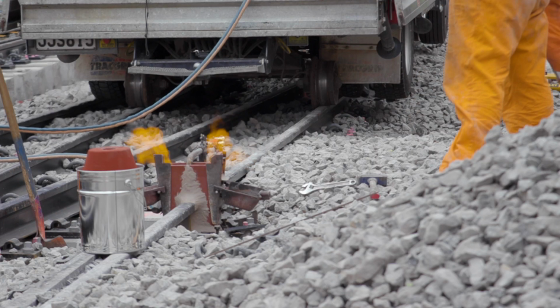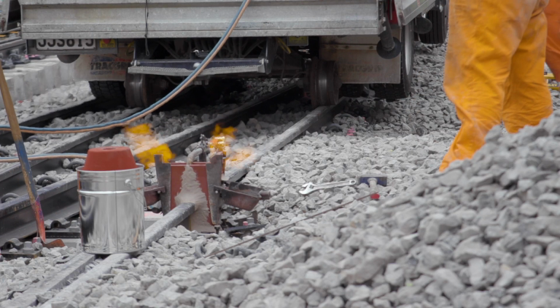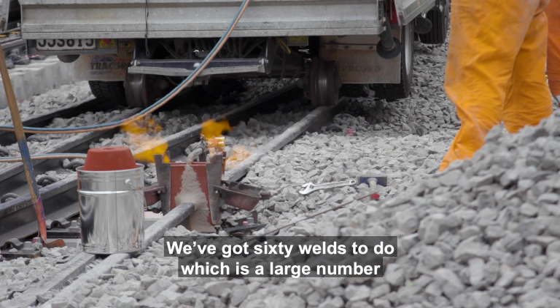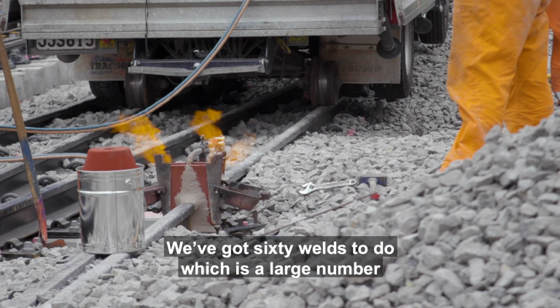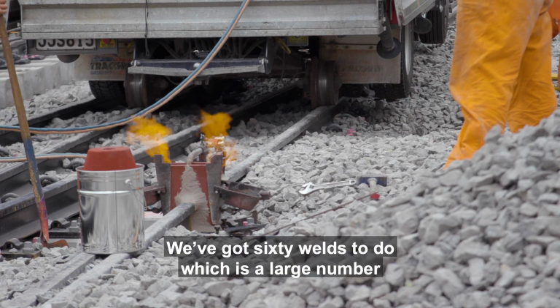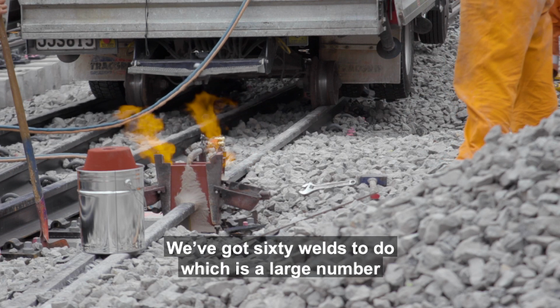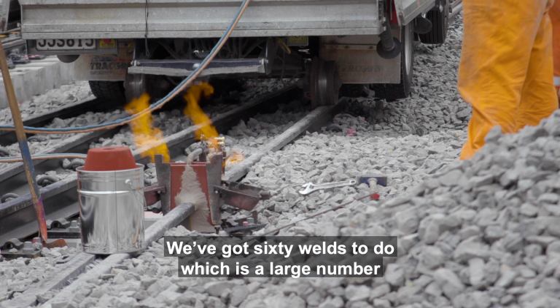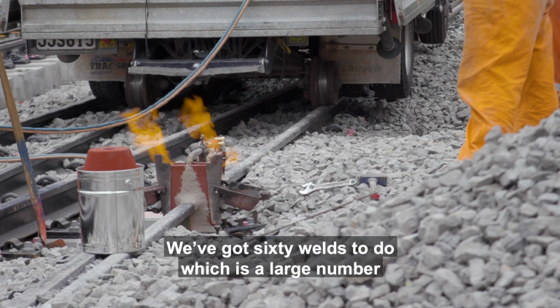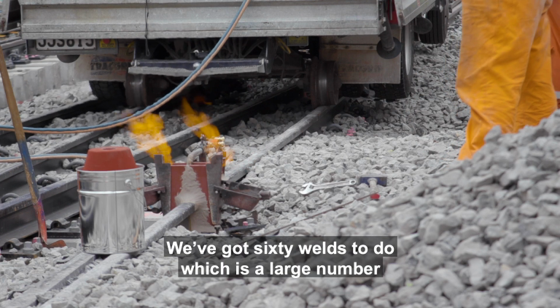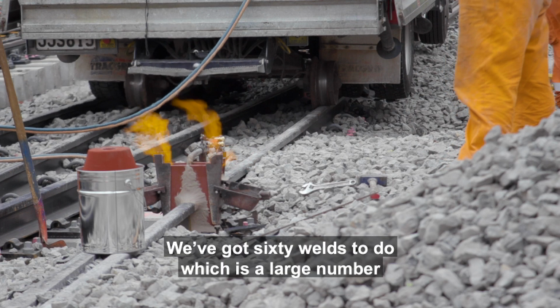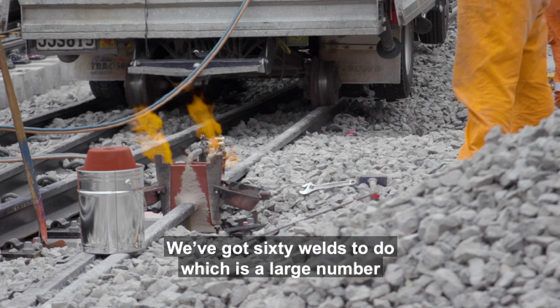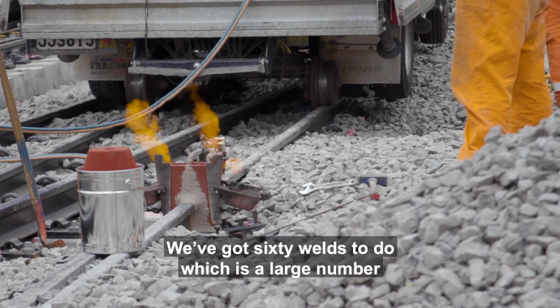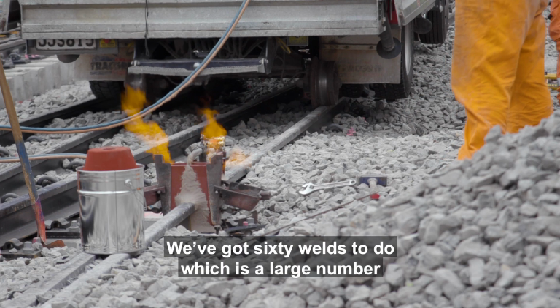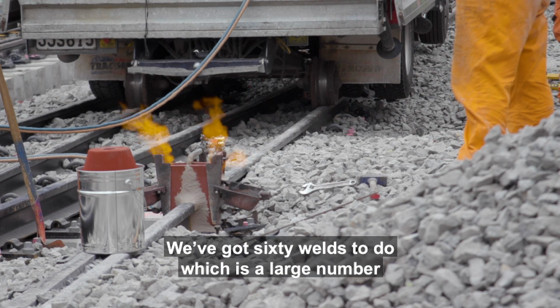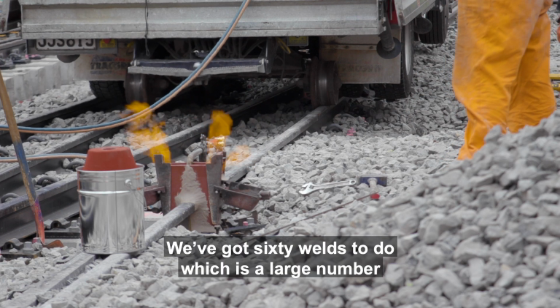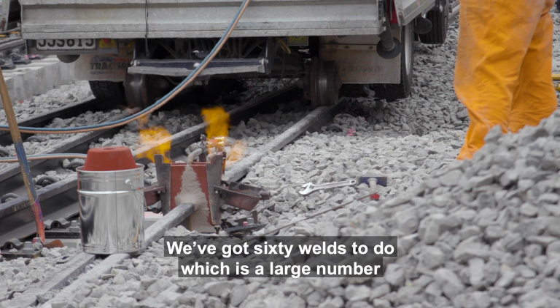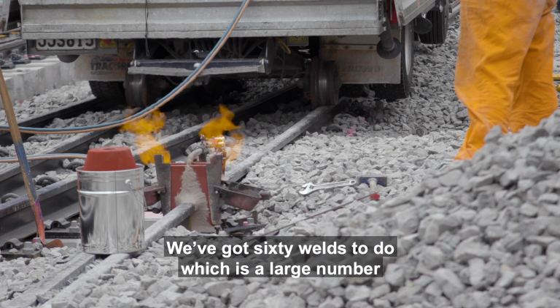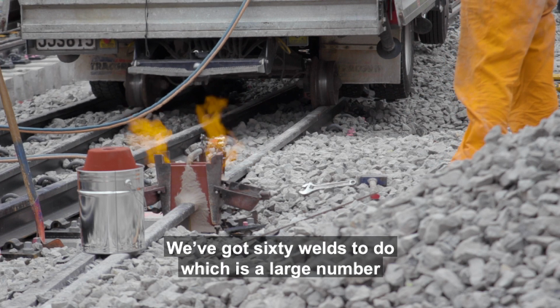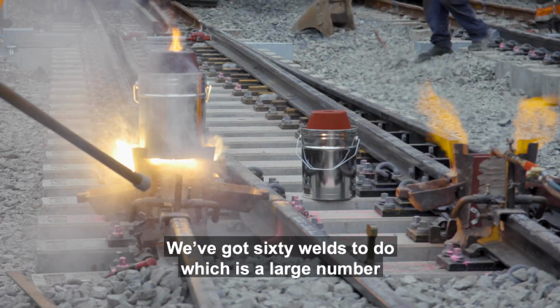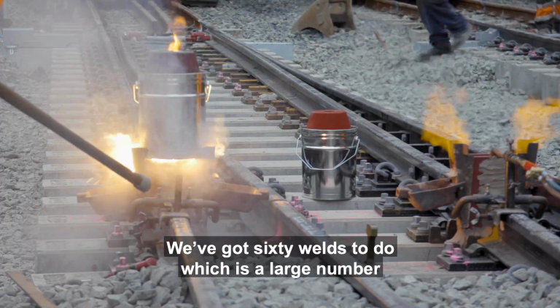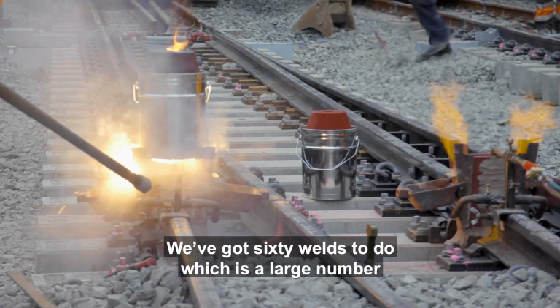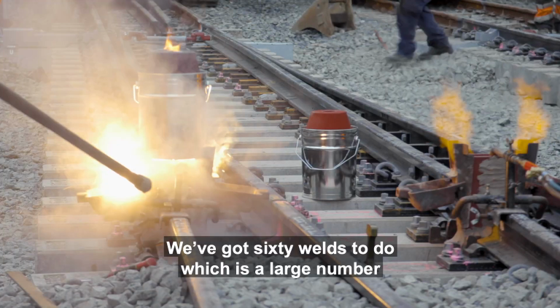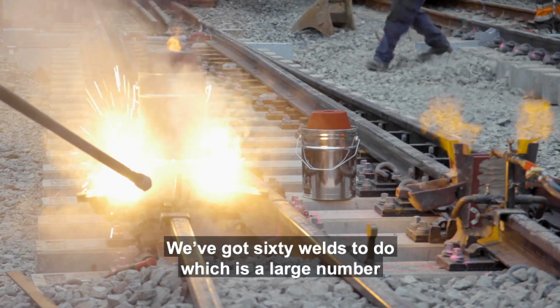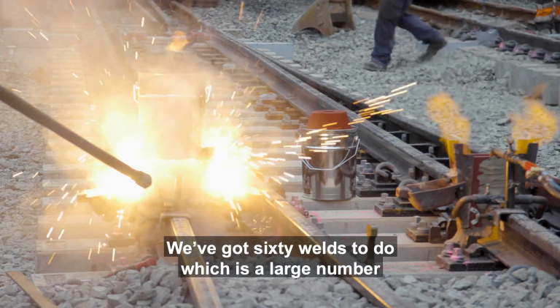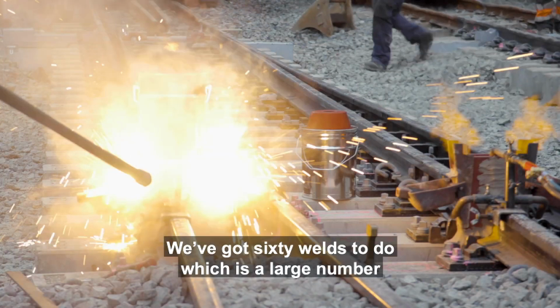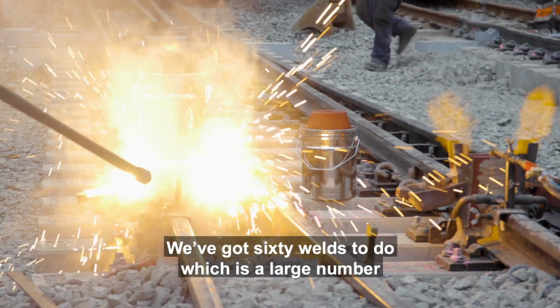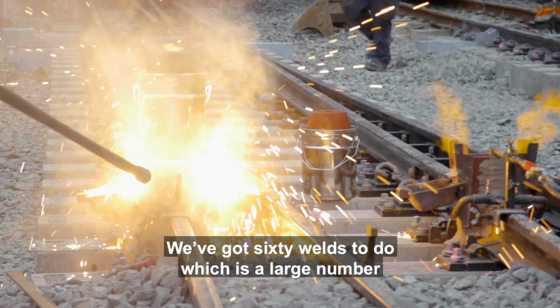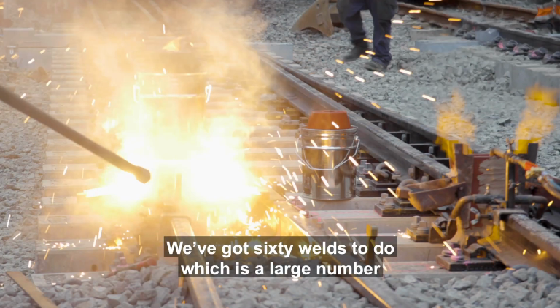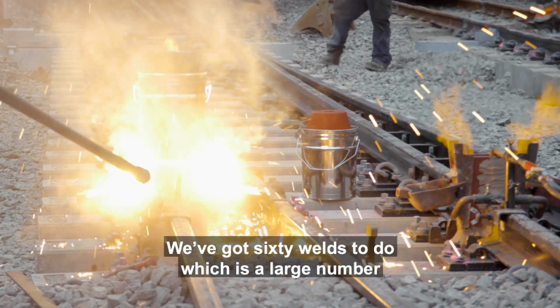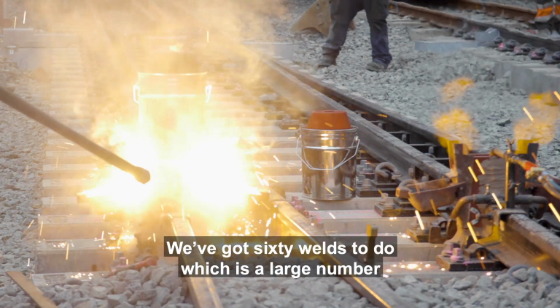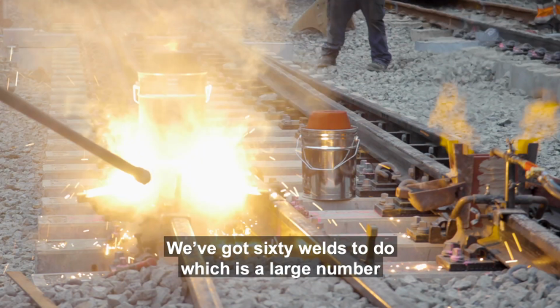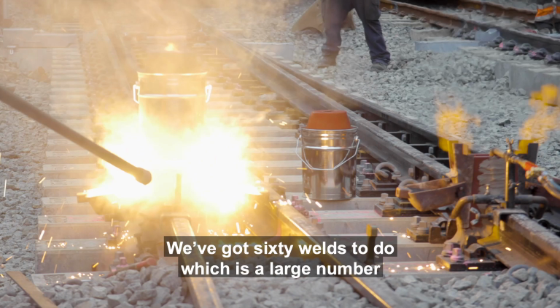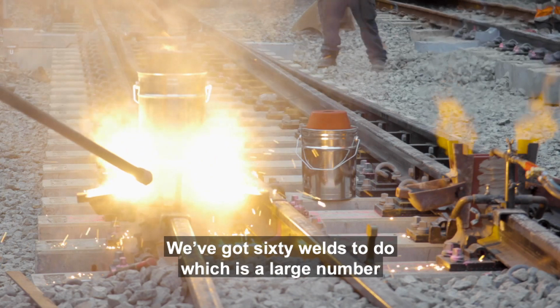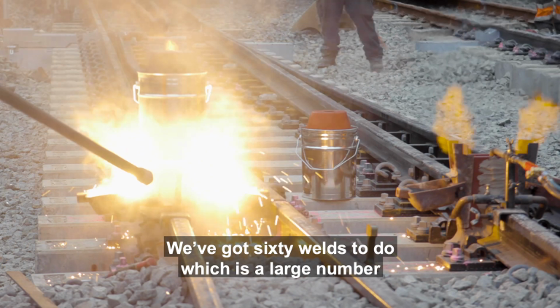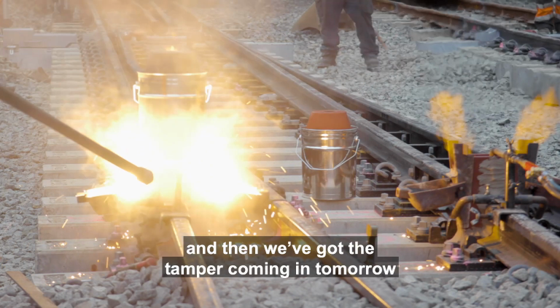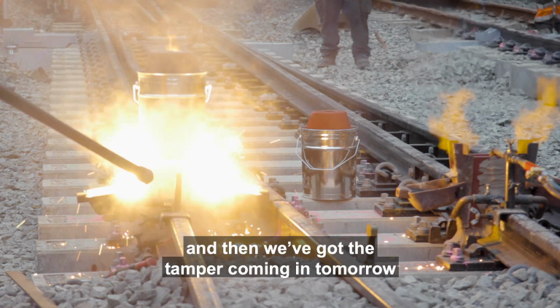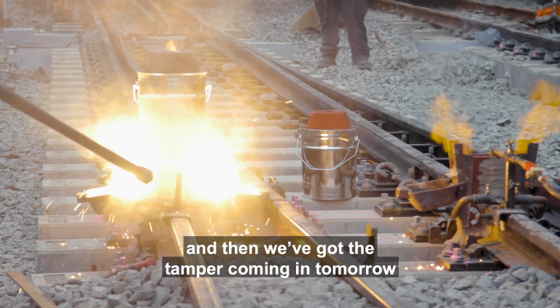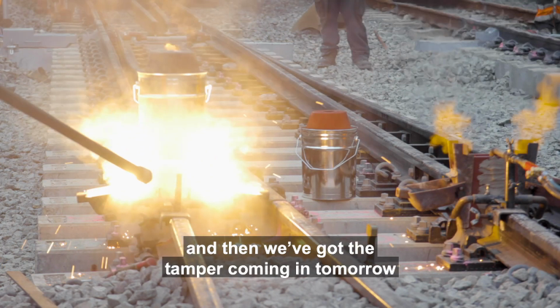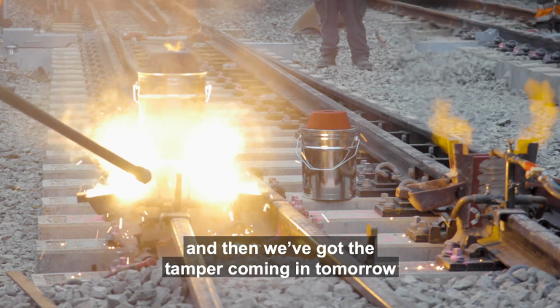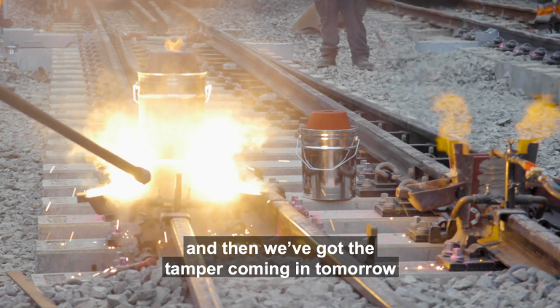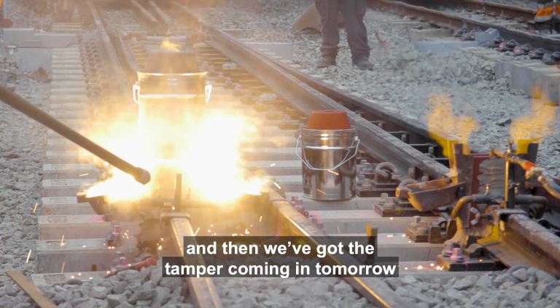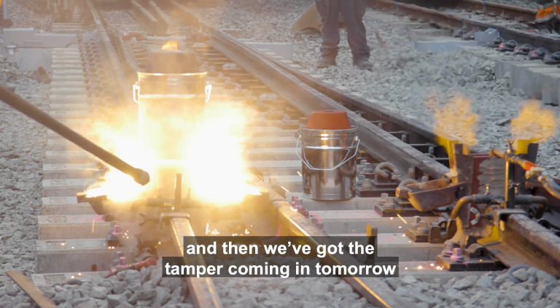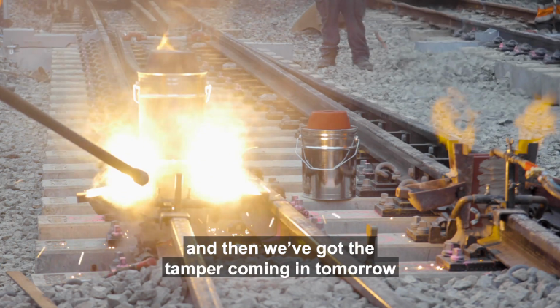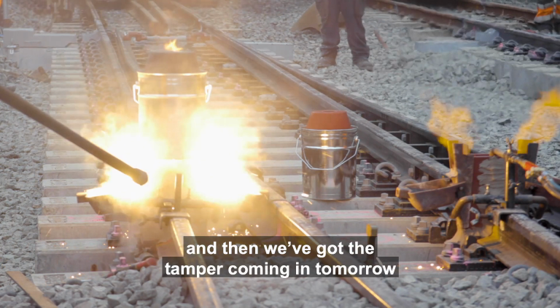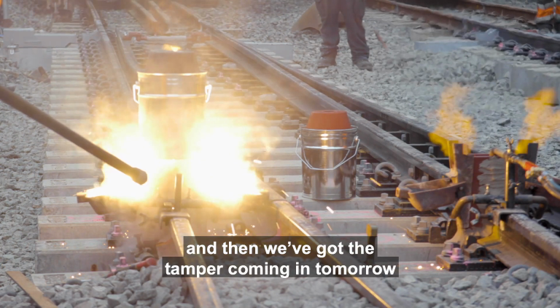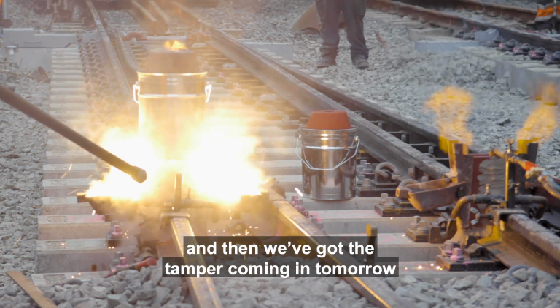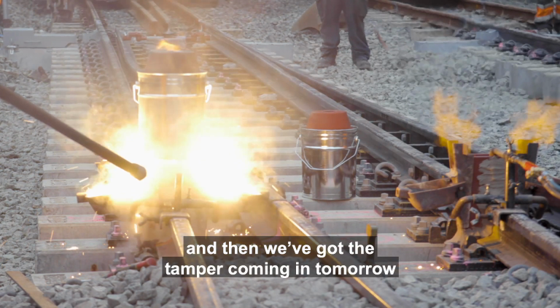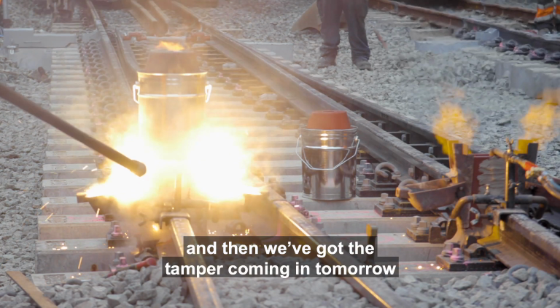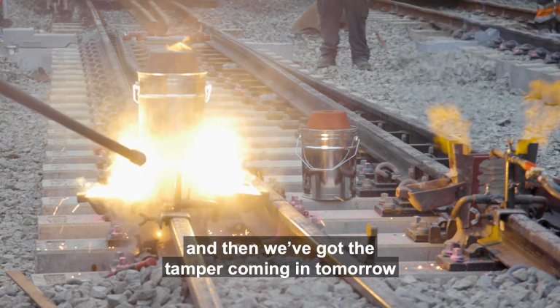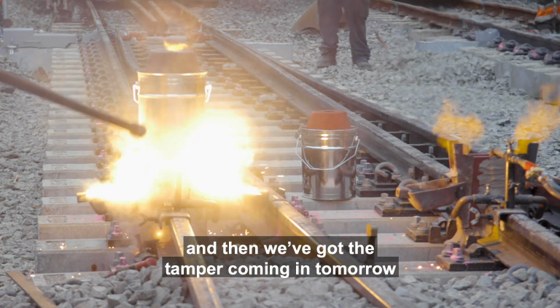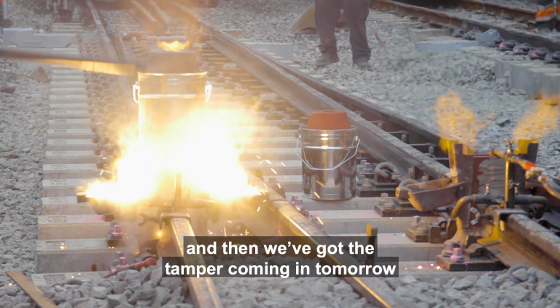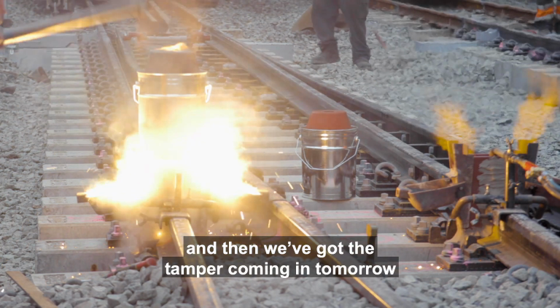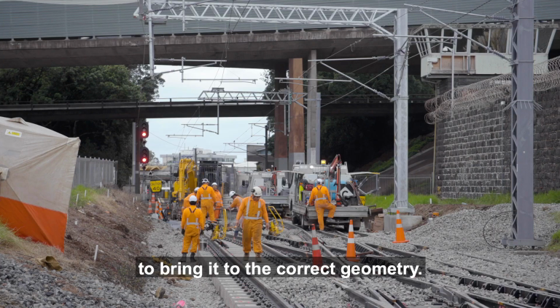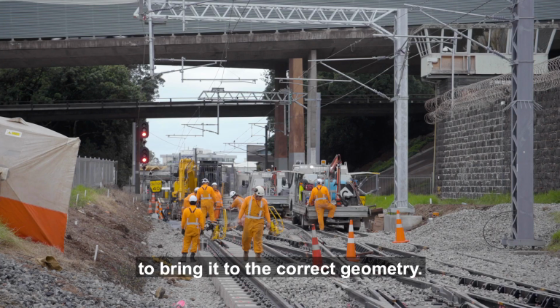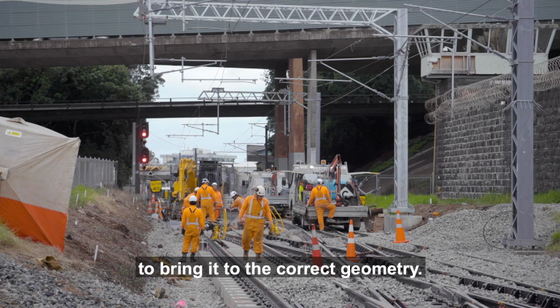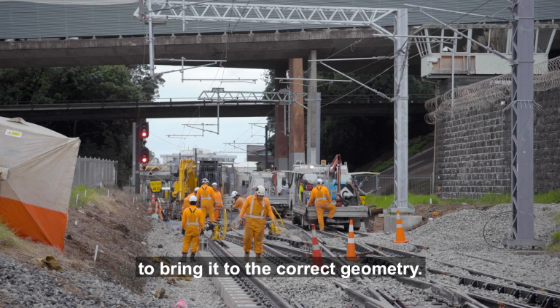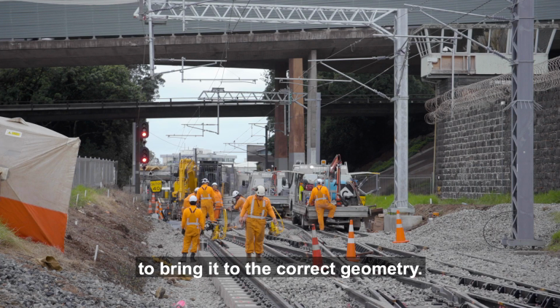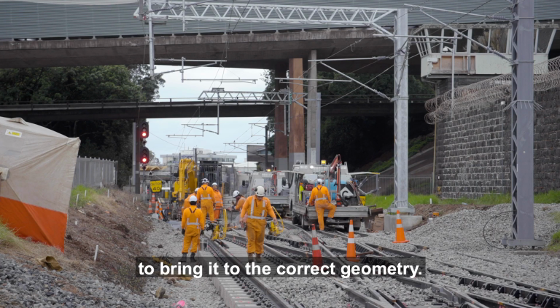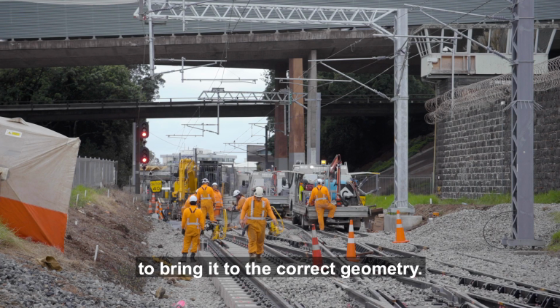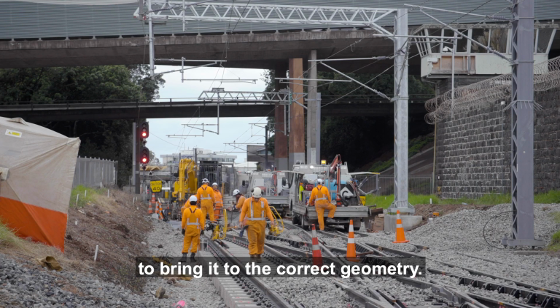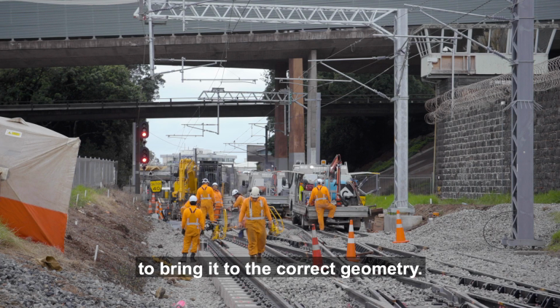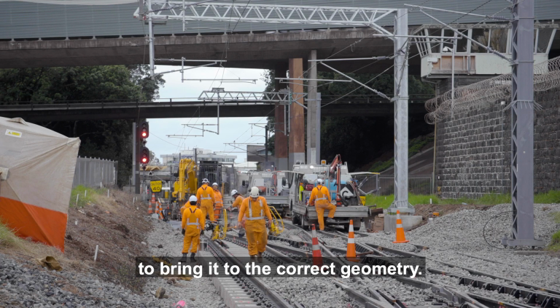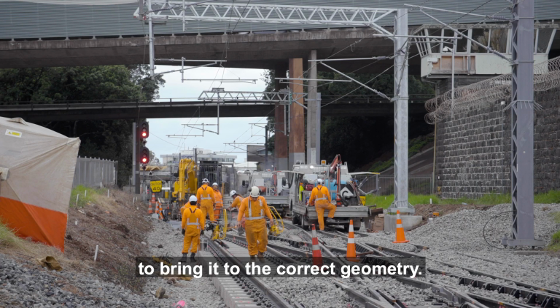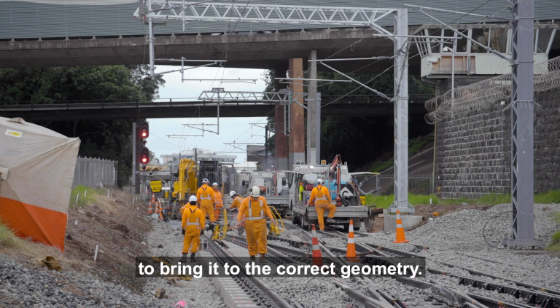We've got 60 welds to do, which is a large number. And then we've got the tamper coming in tomorrow to bring it to the correct geometry.